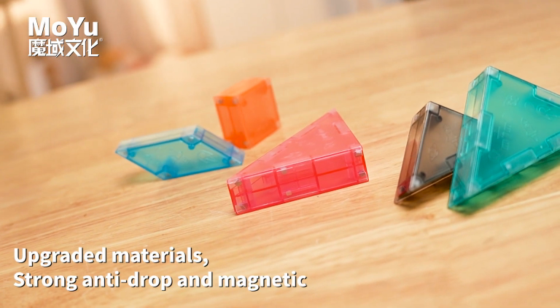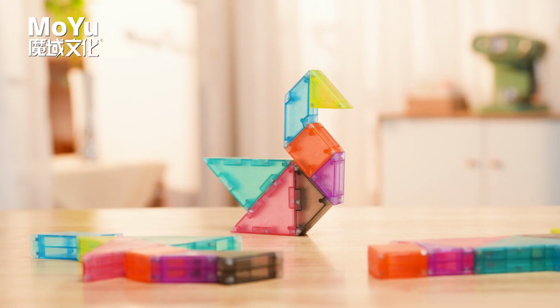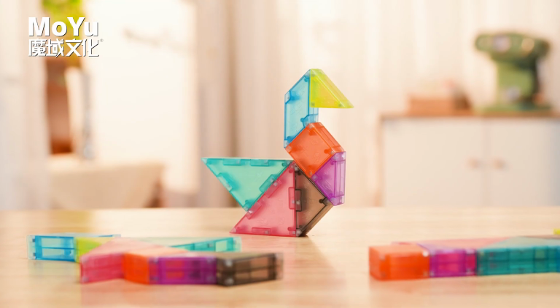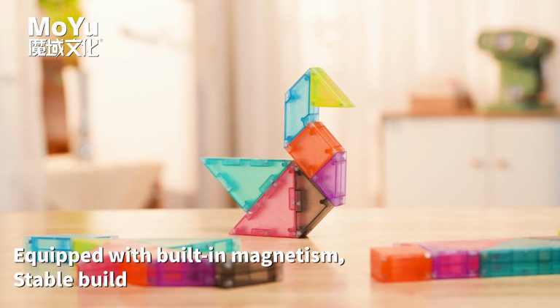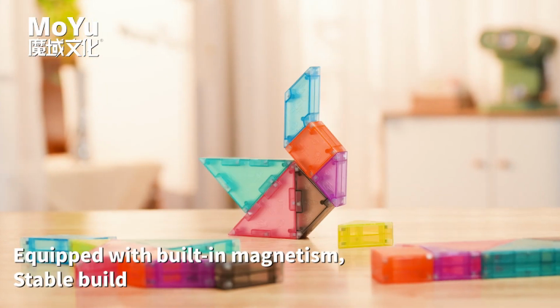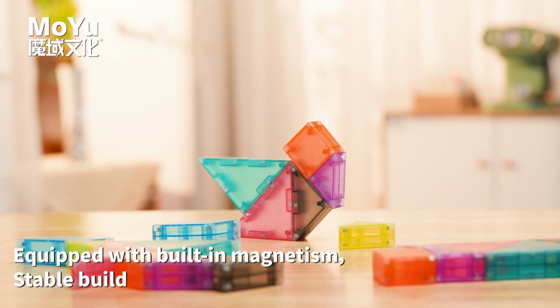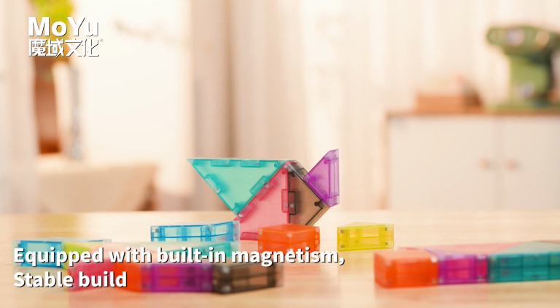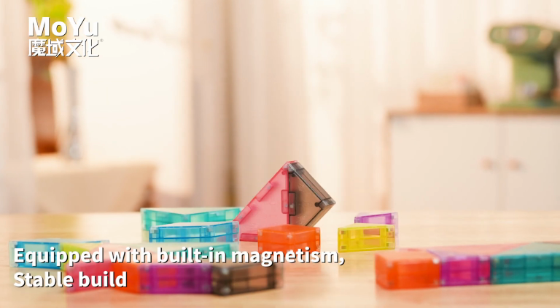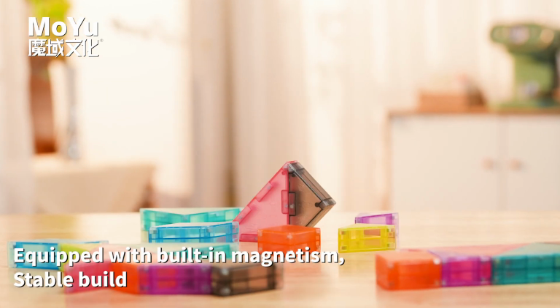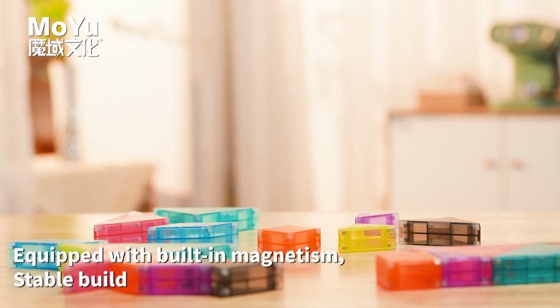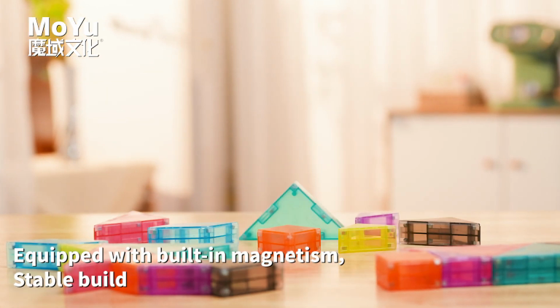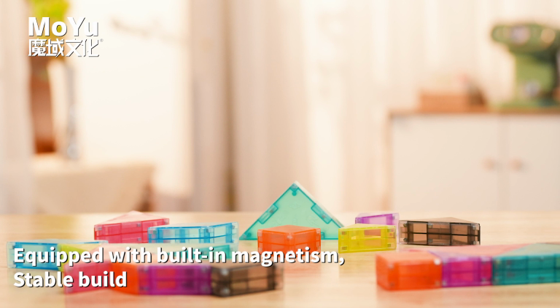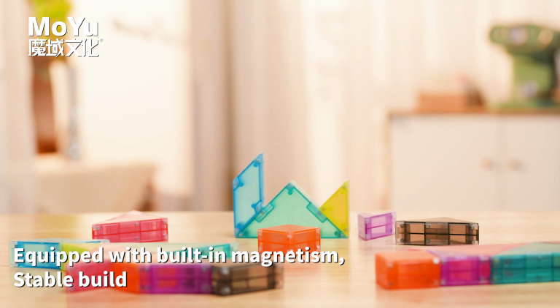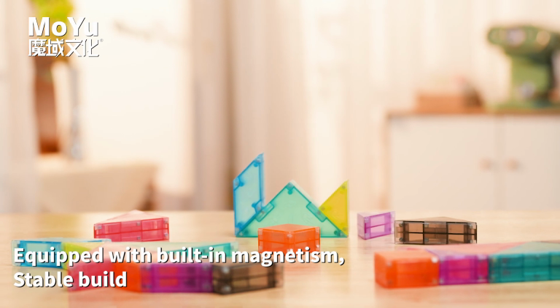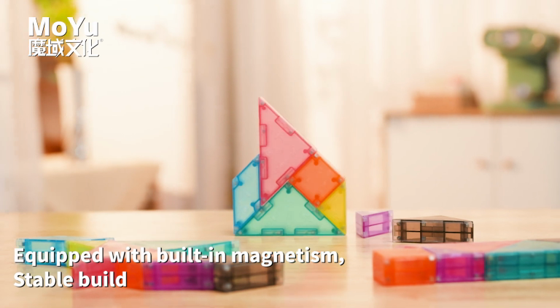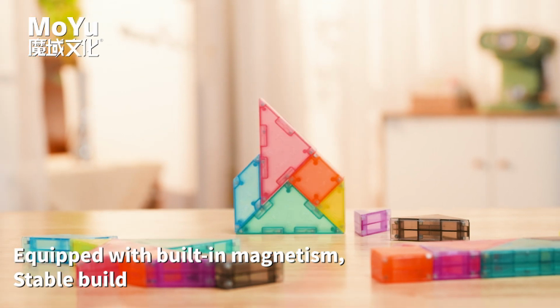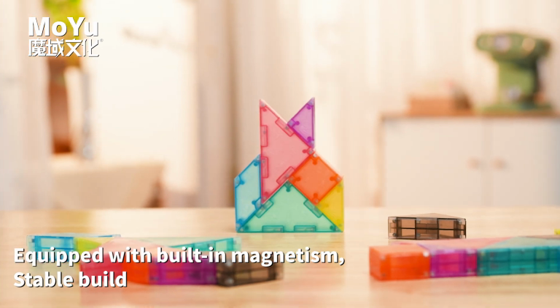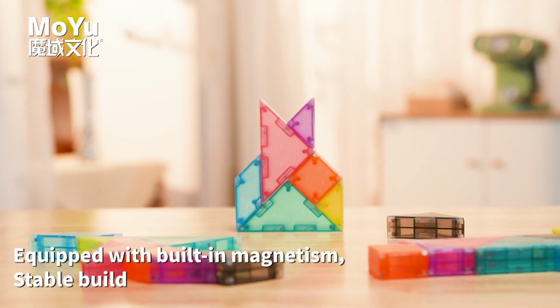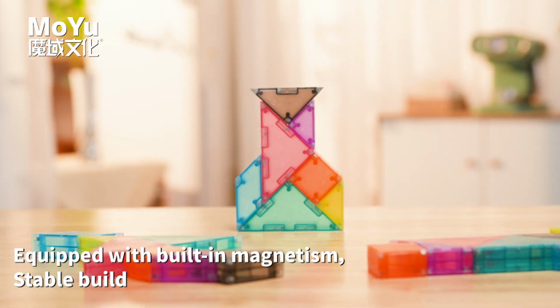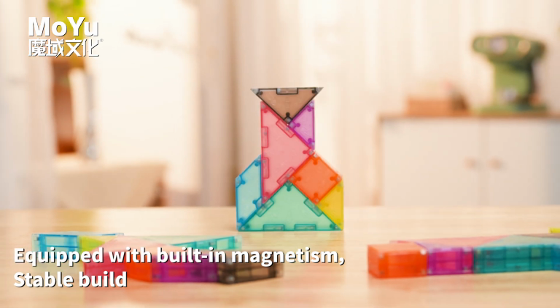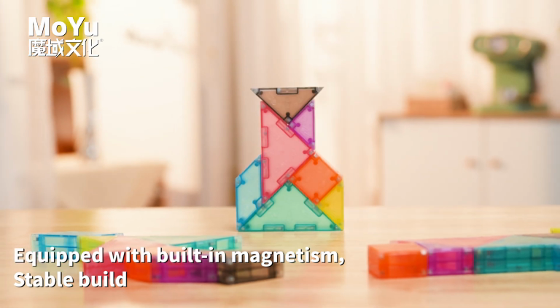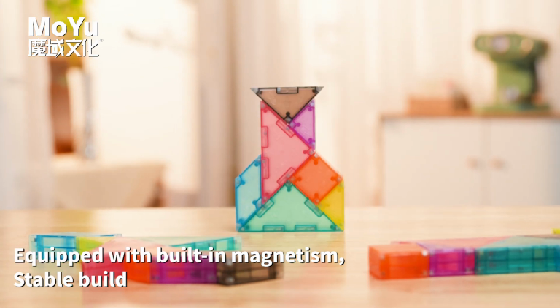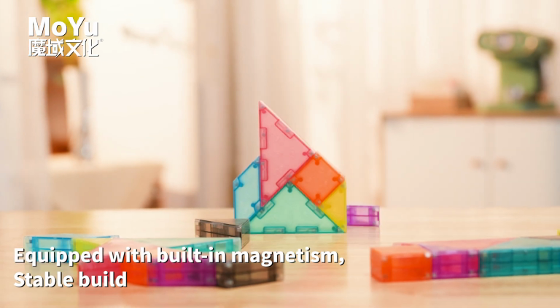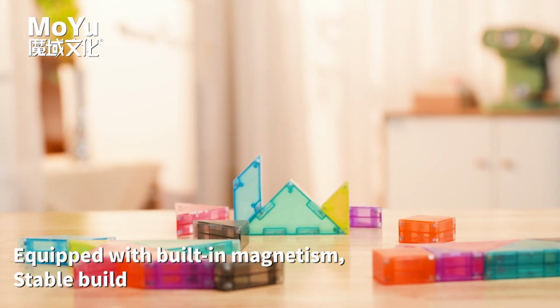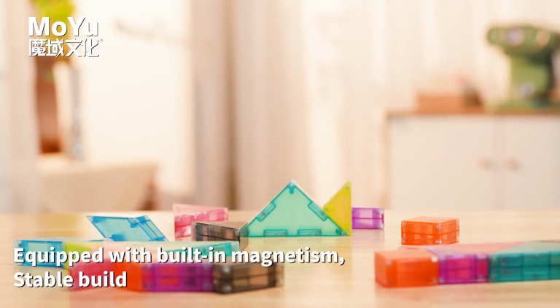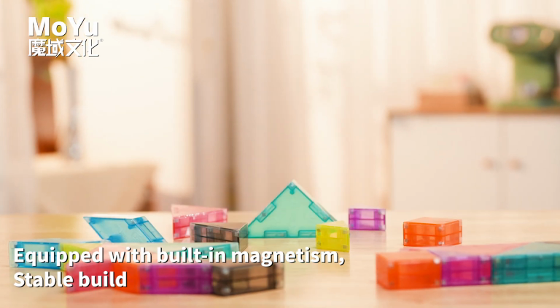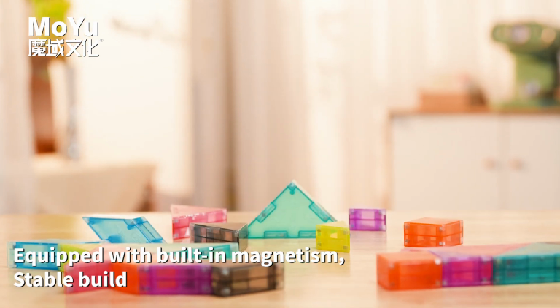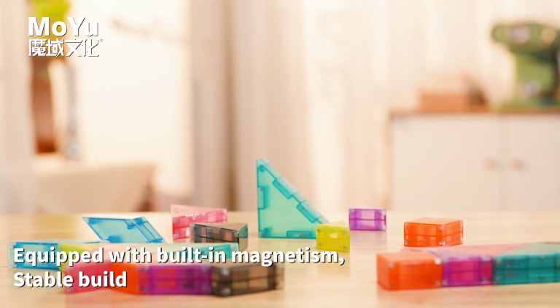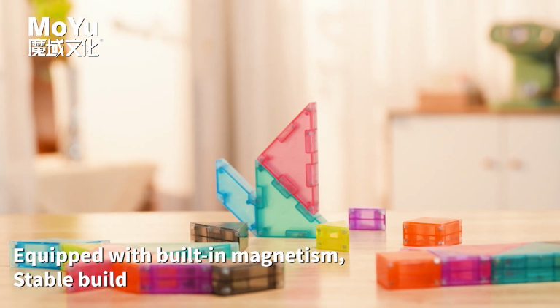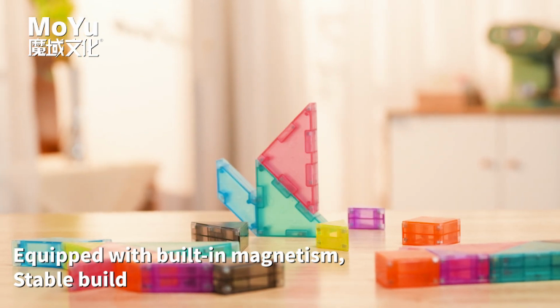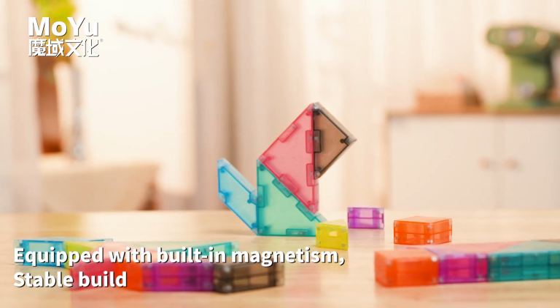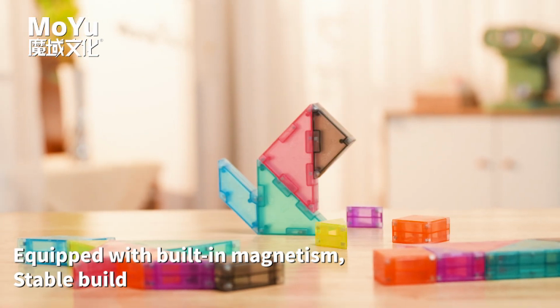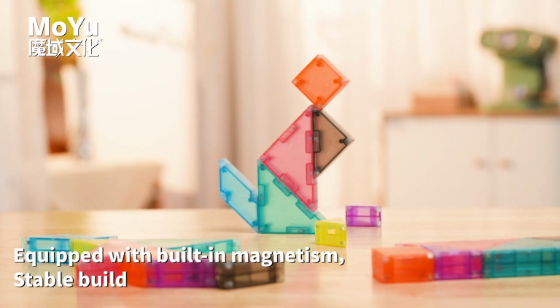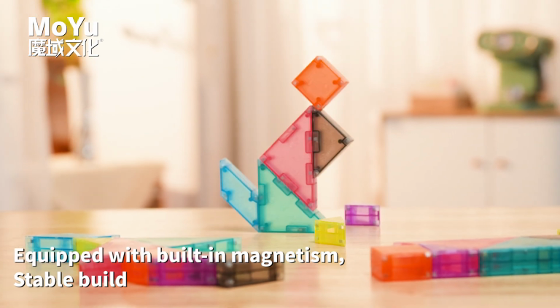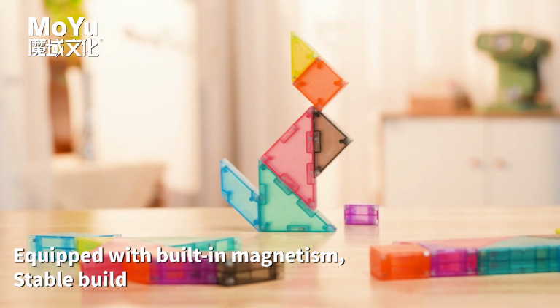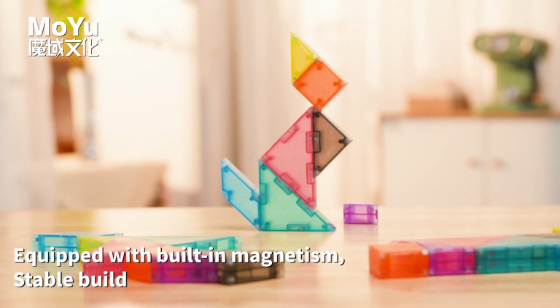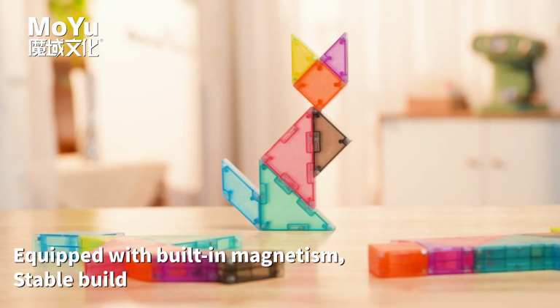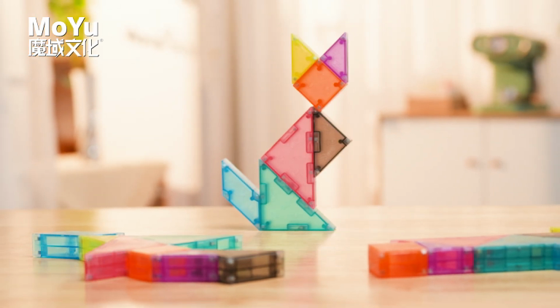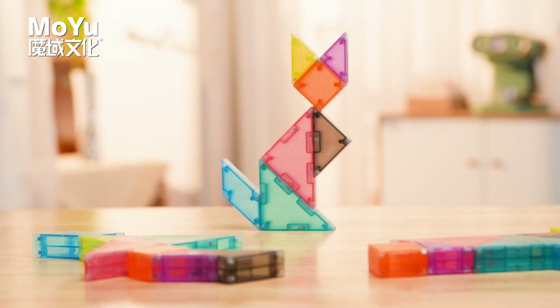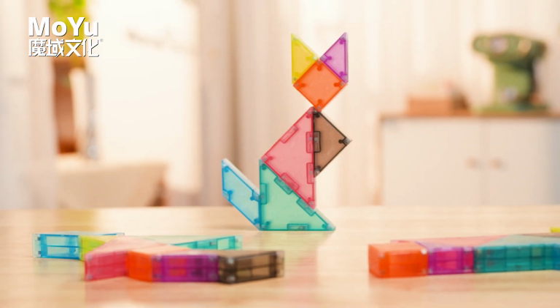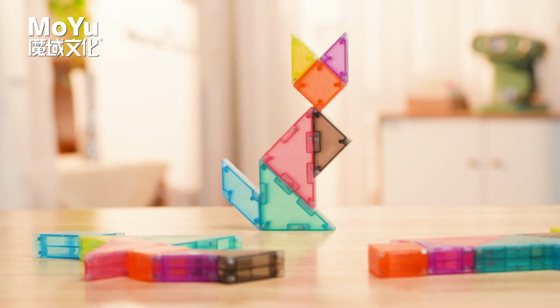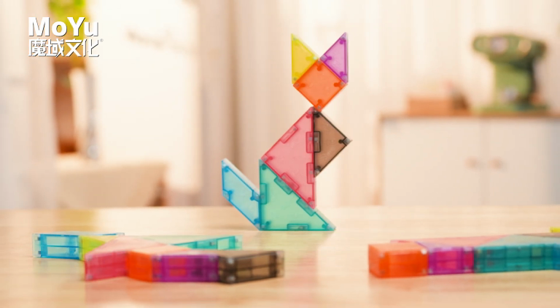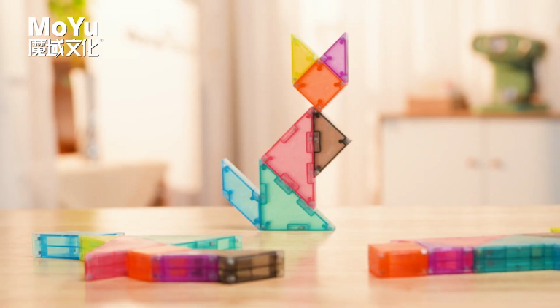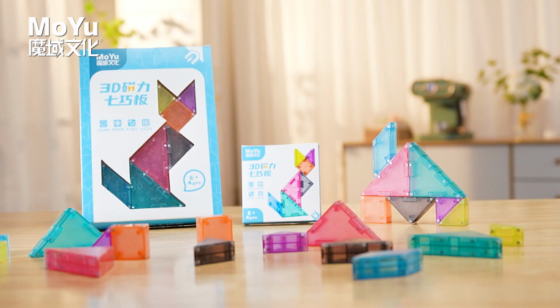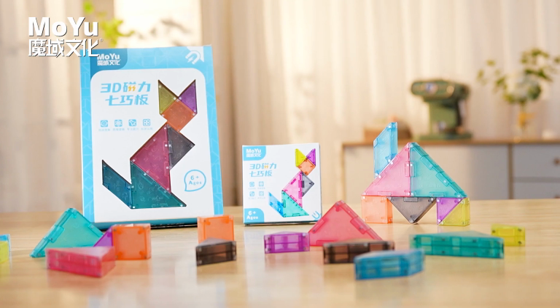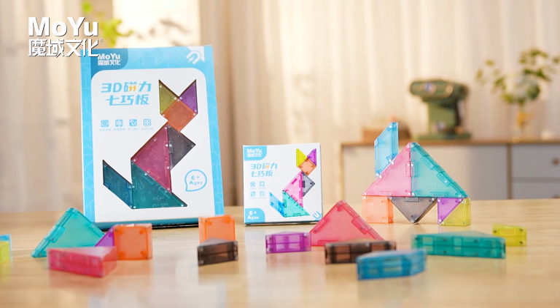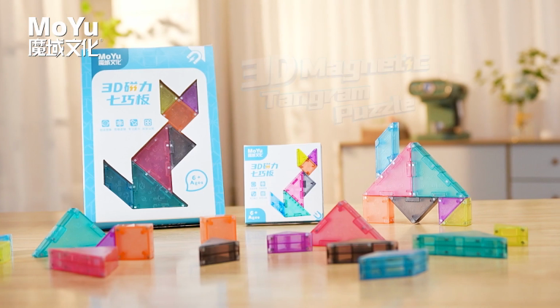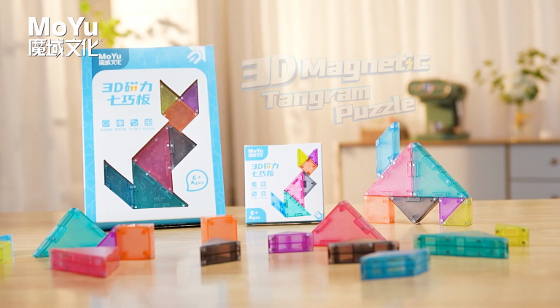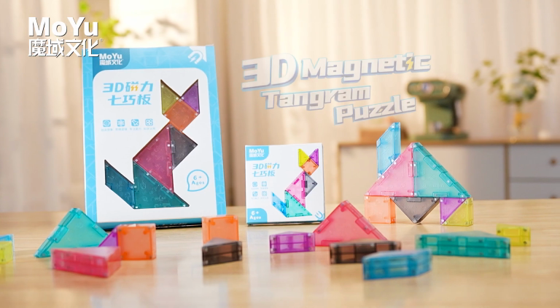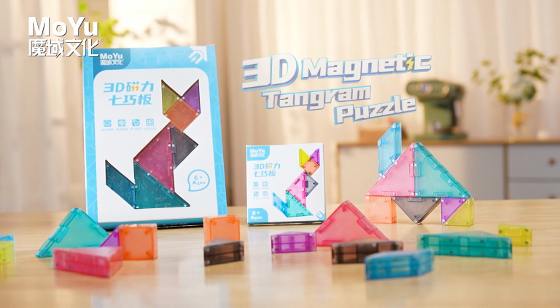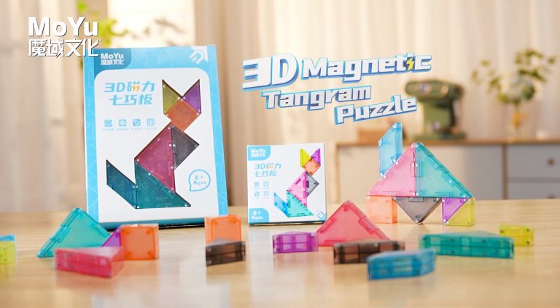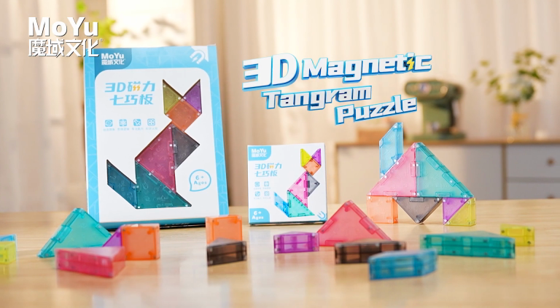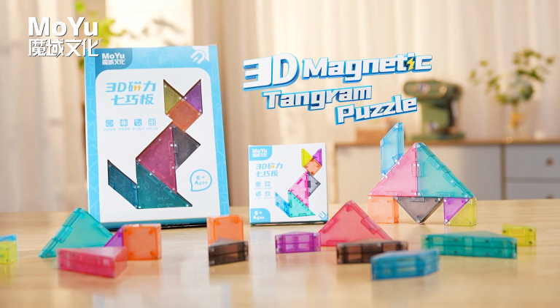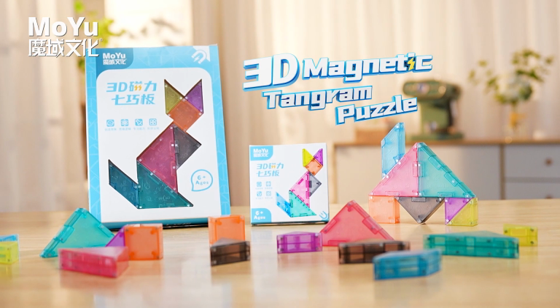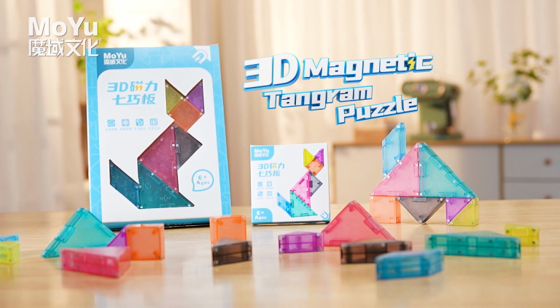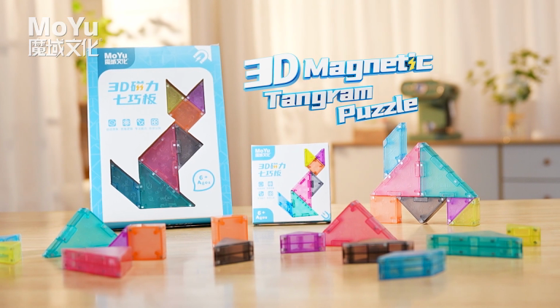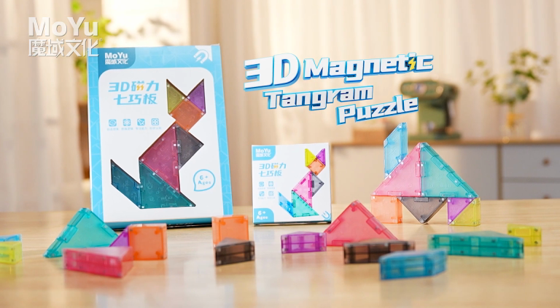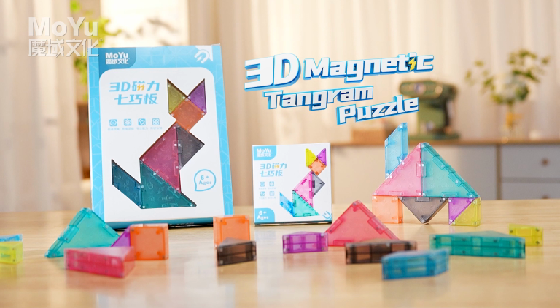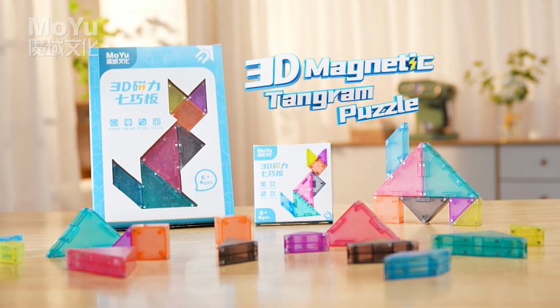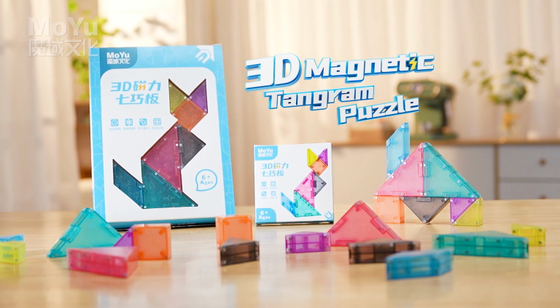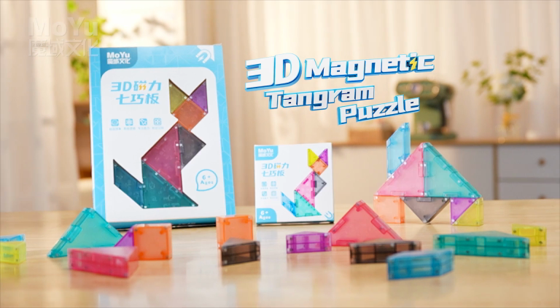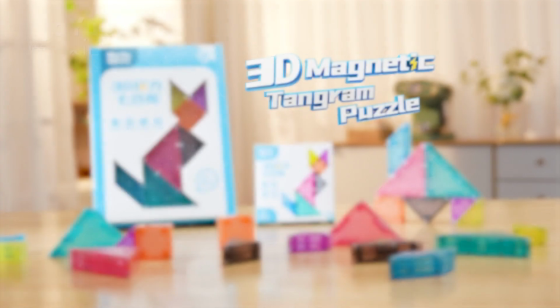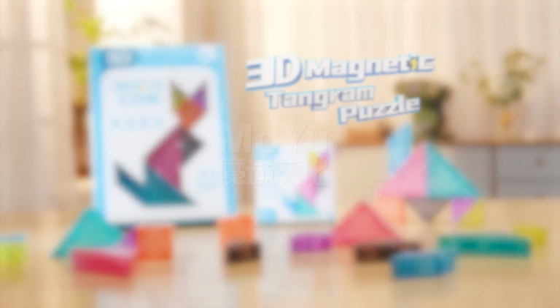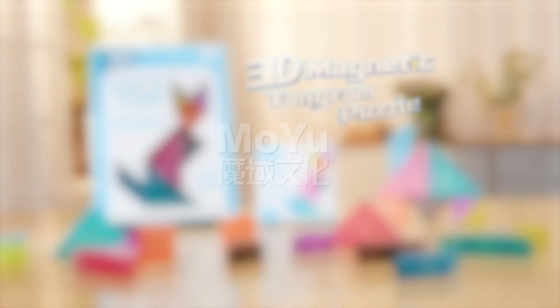Equipped with building magnetism for a stable build. 3D Magnetic Tangram Puzzle.